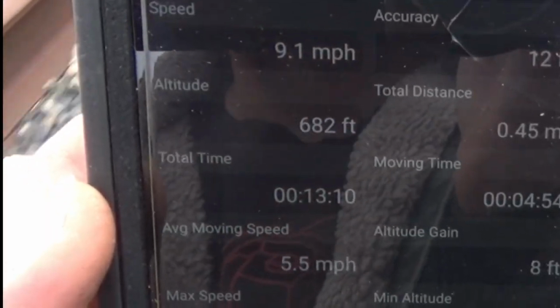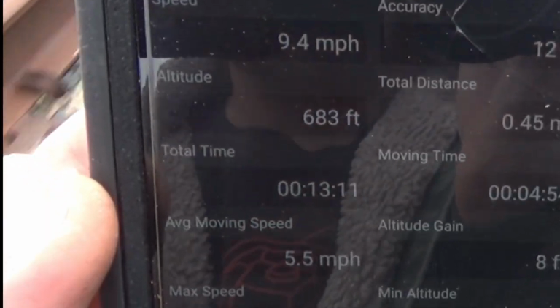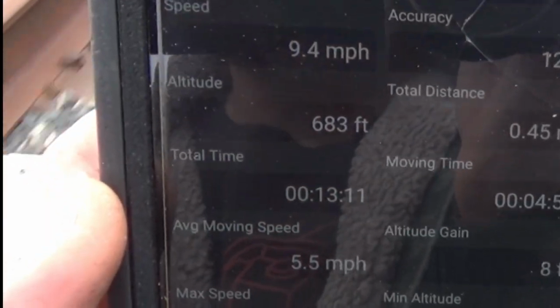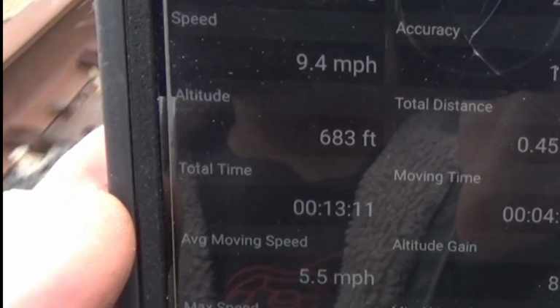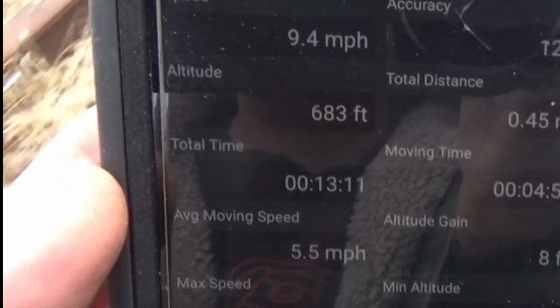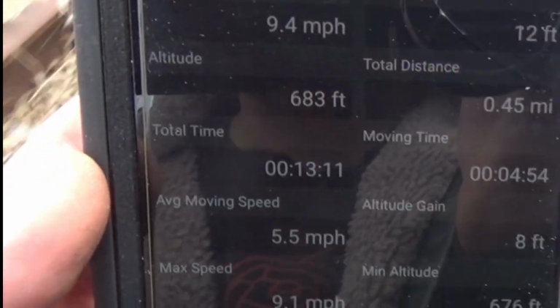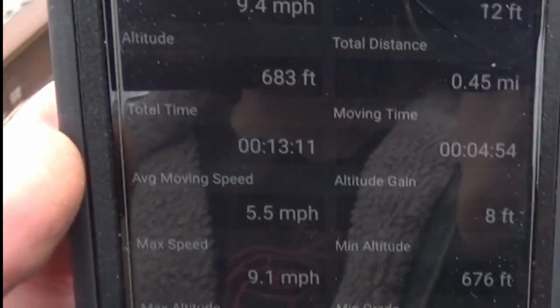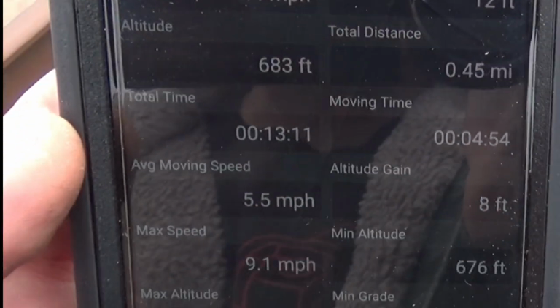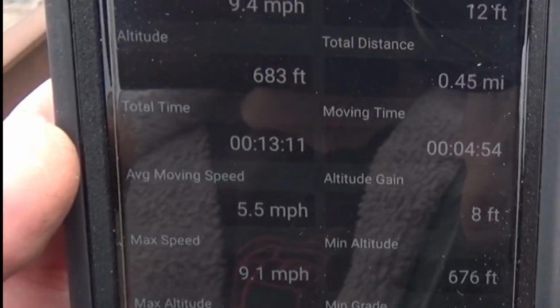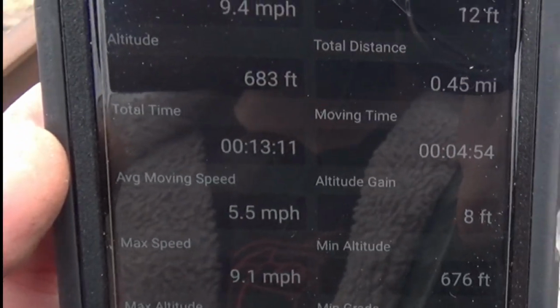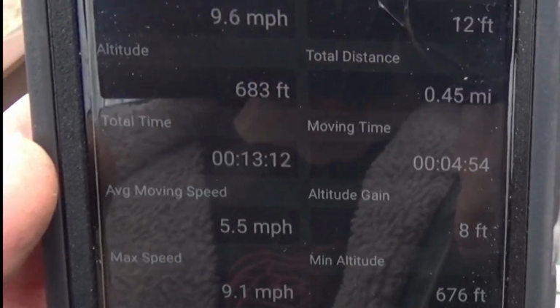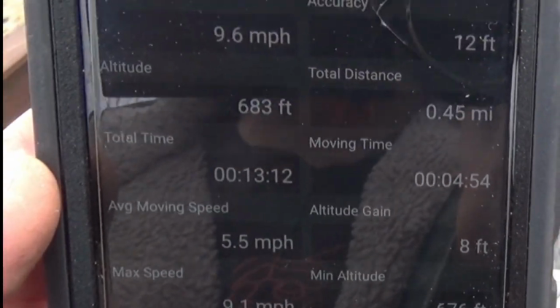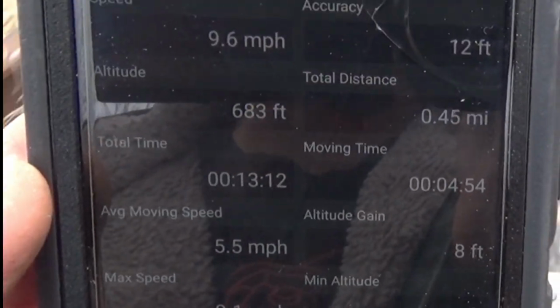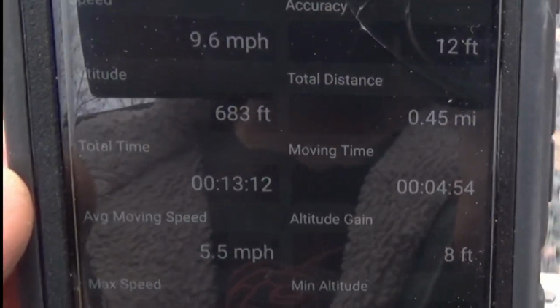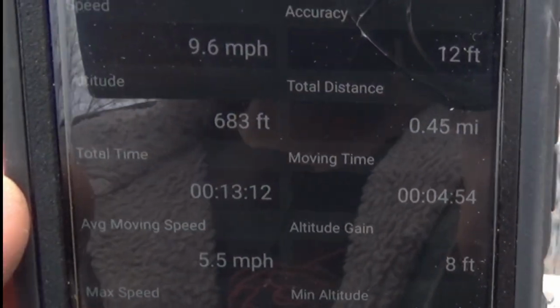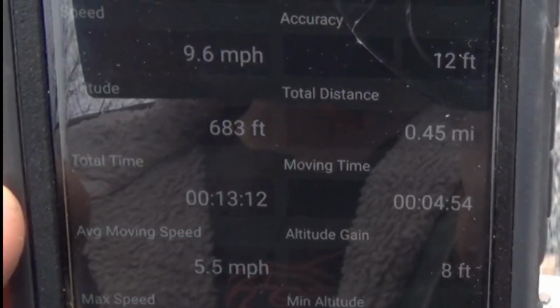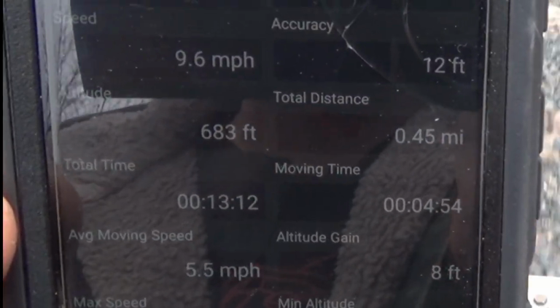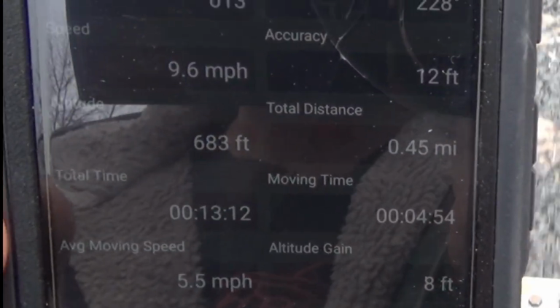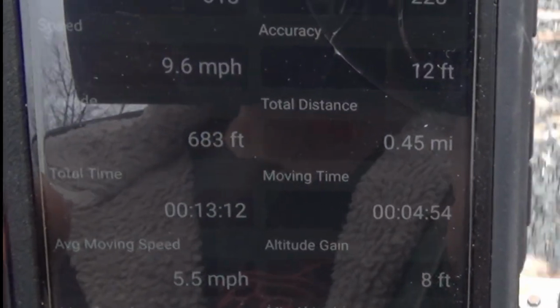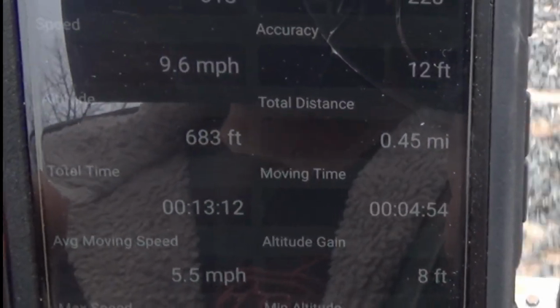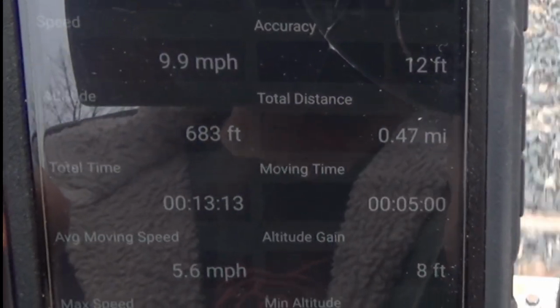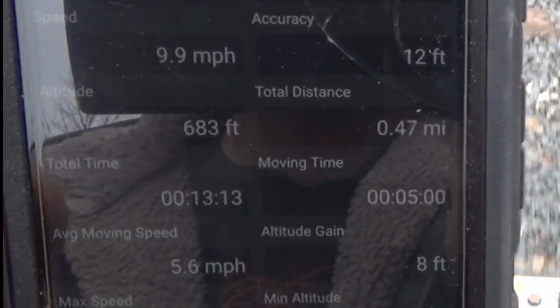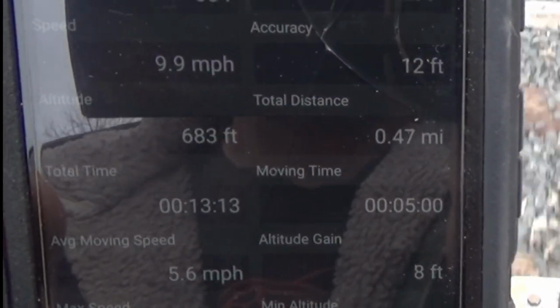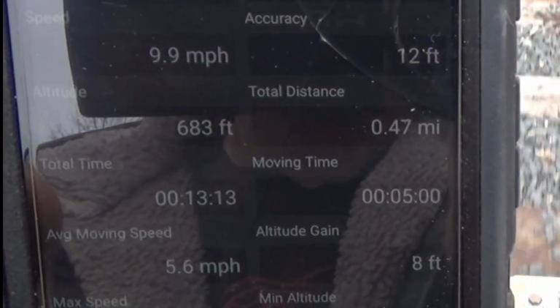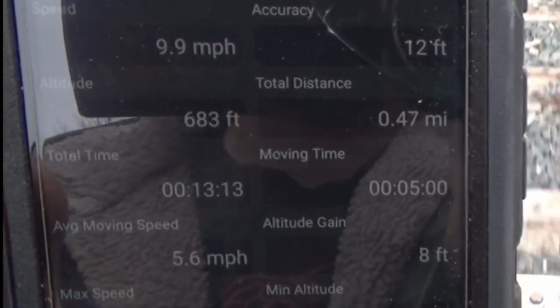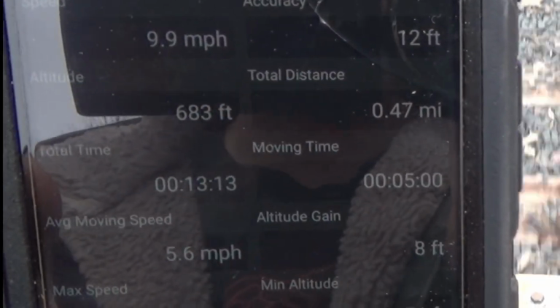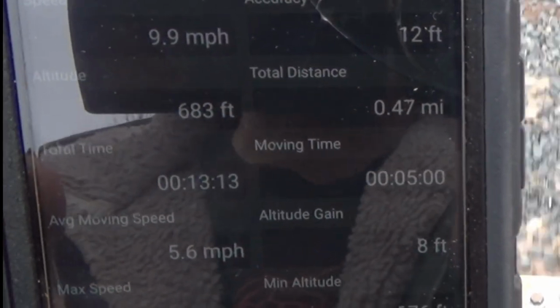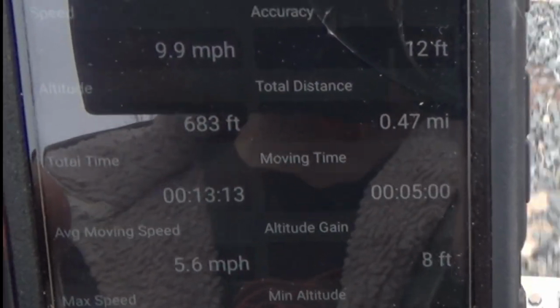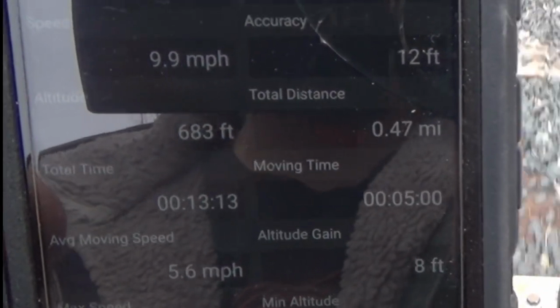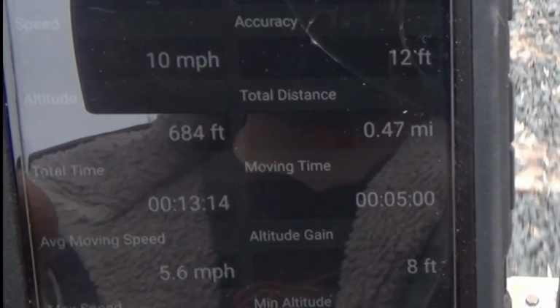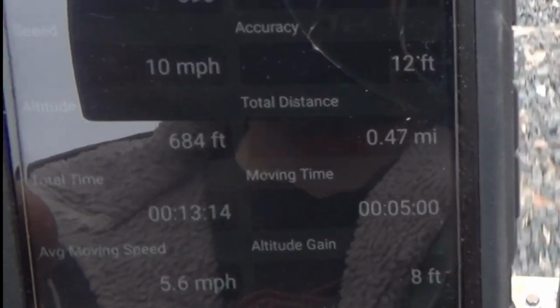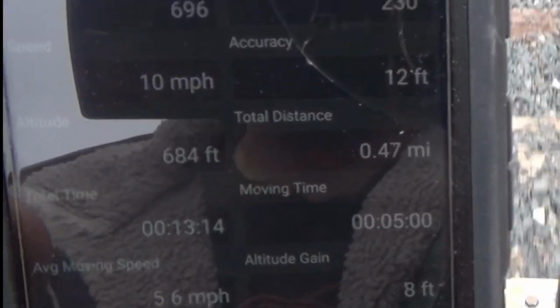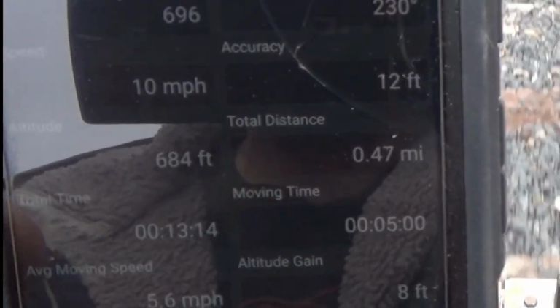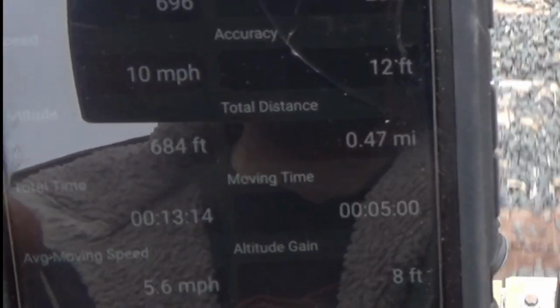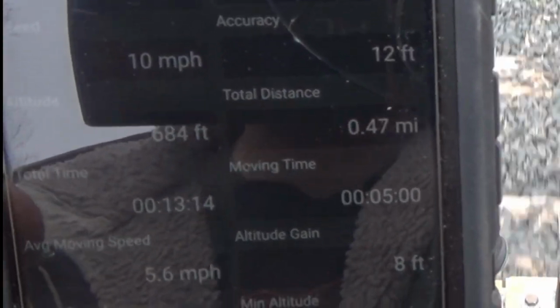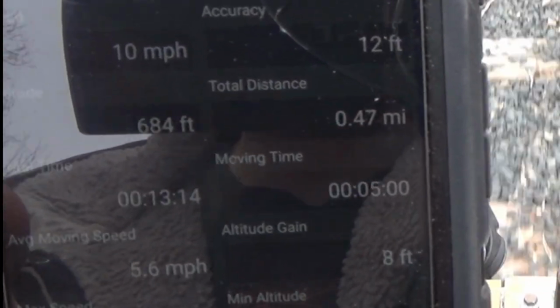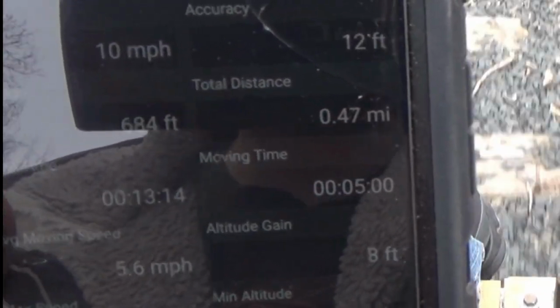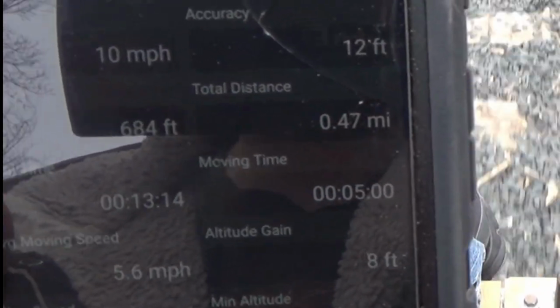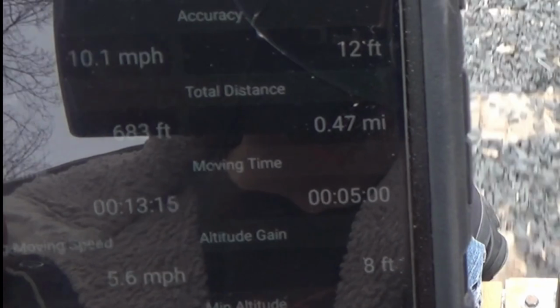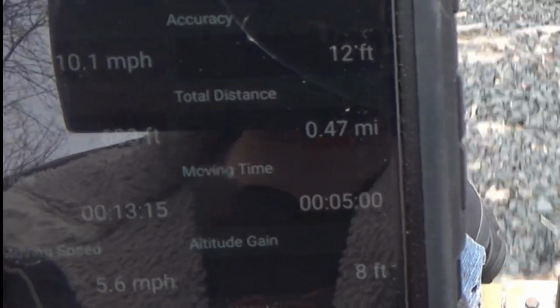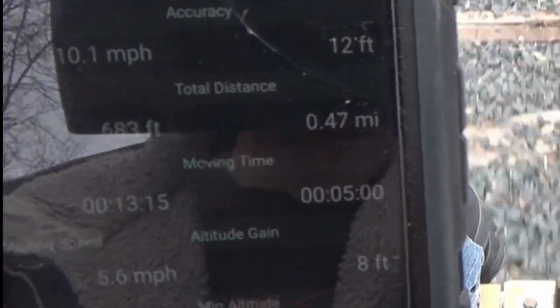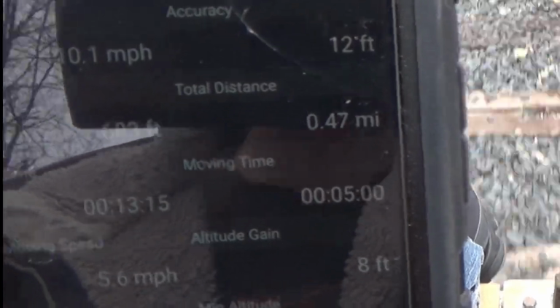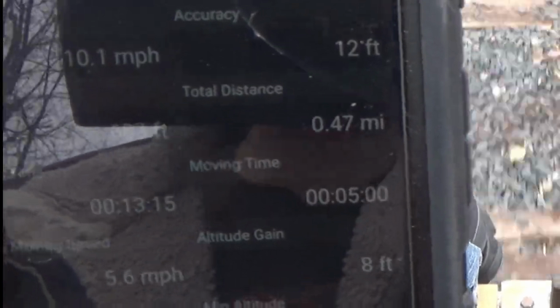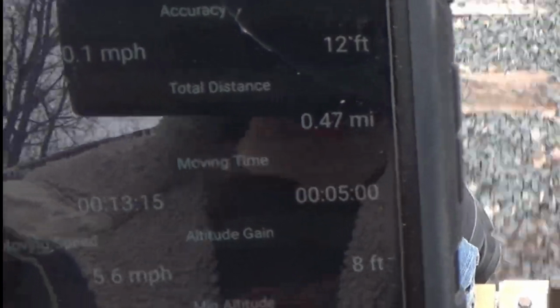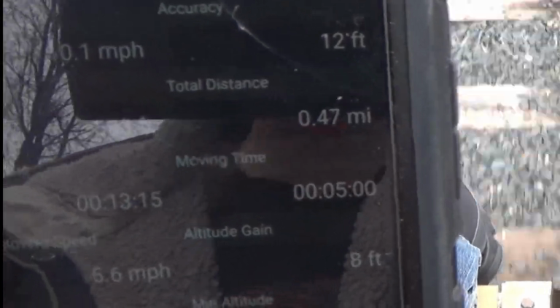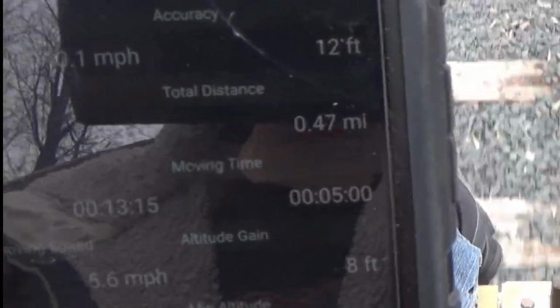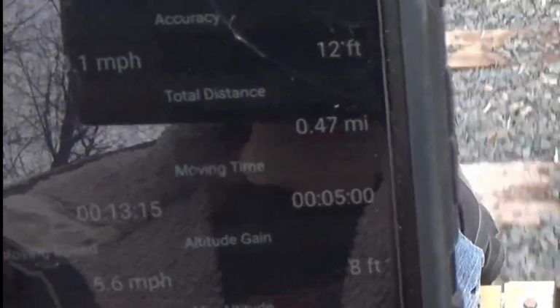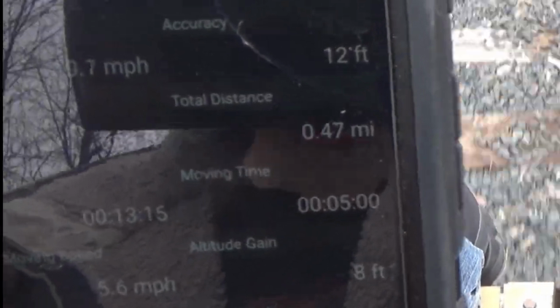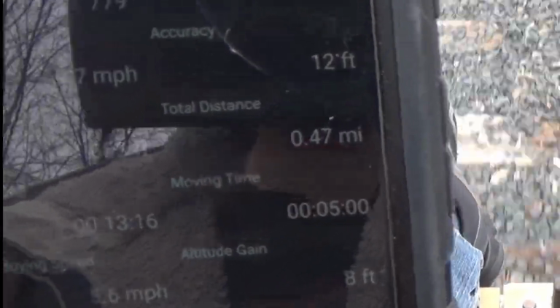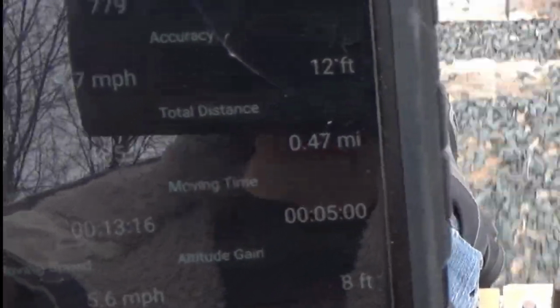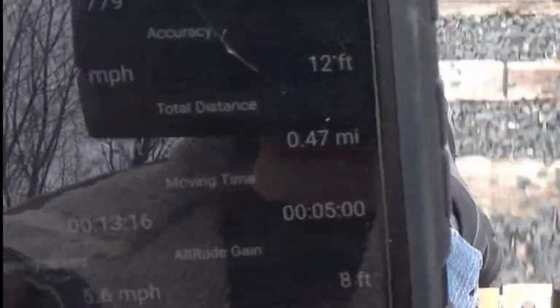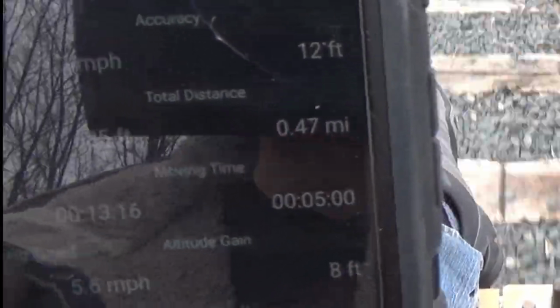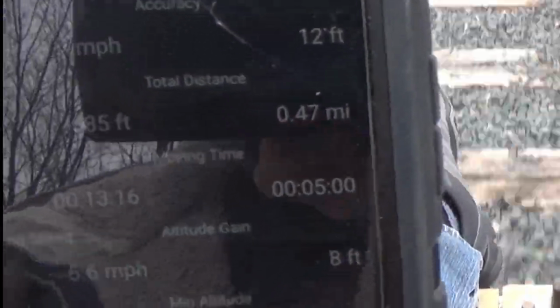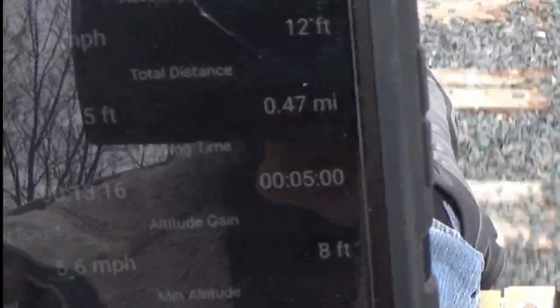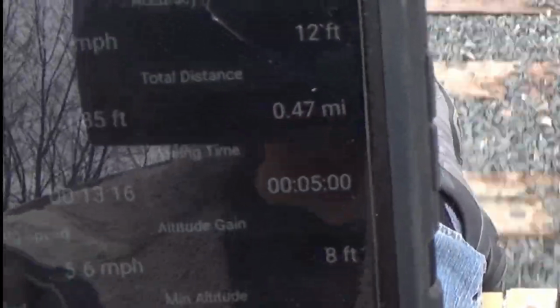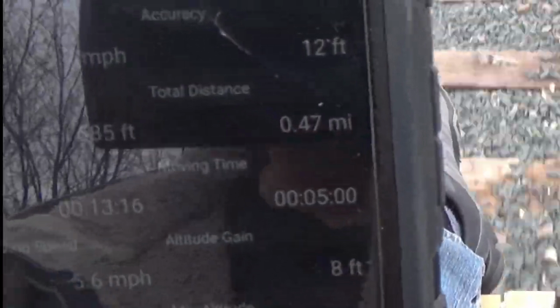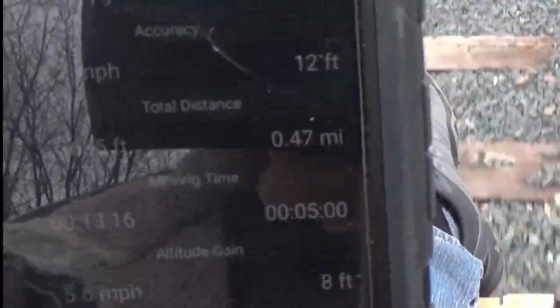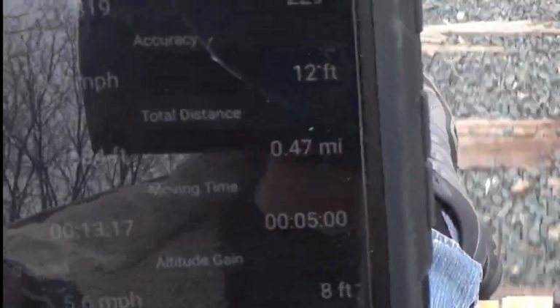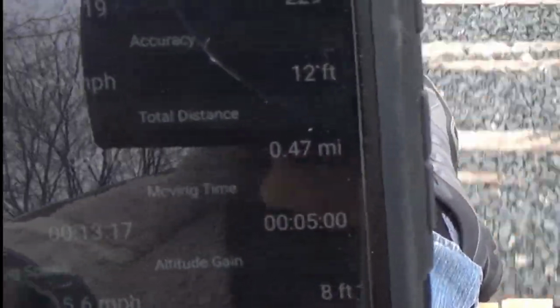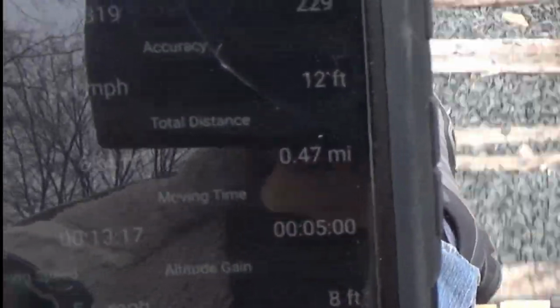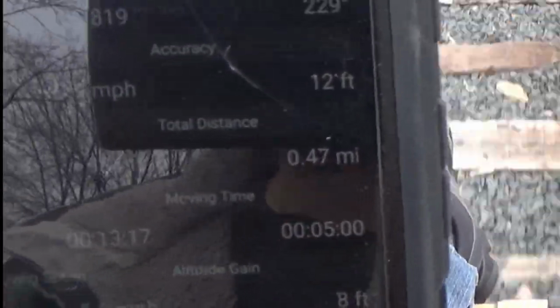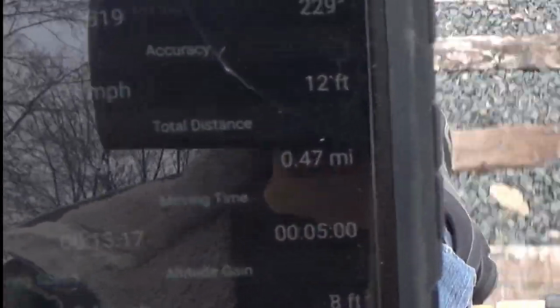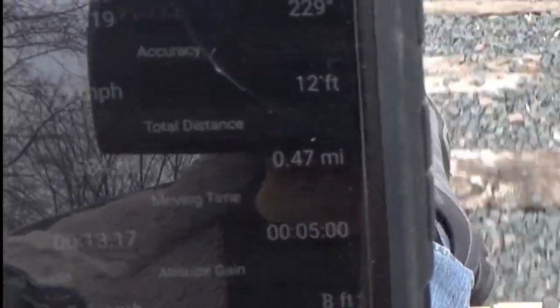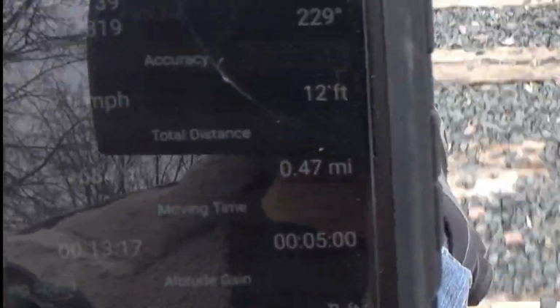Now we're all the way up to 9.4, 9.9, 10 miles an hour — the speed!